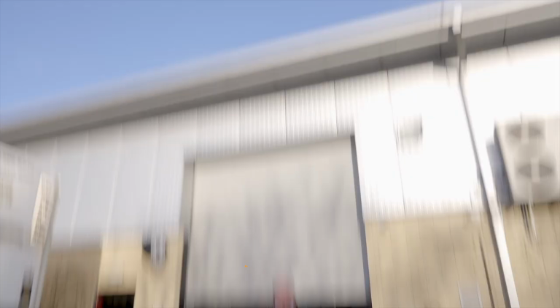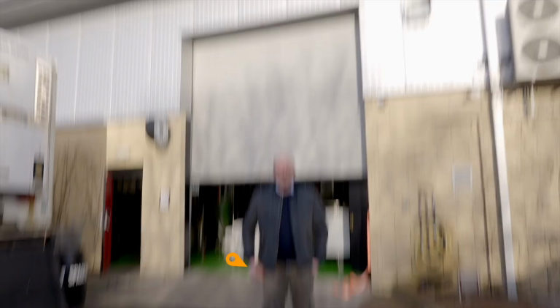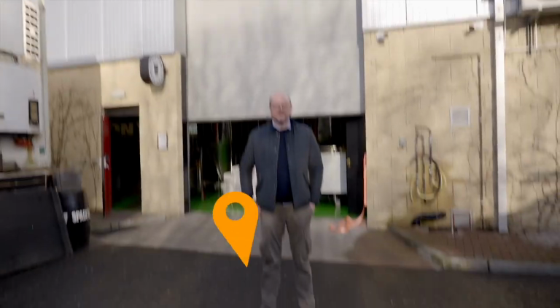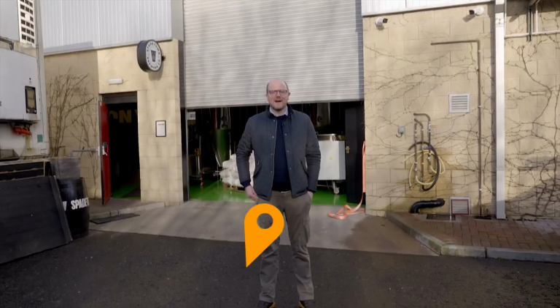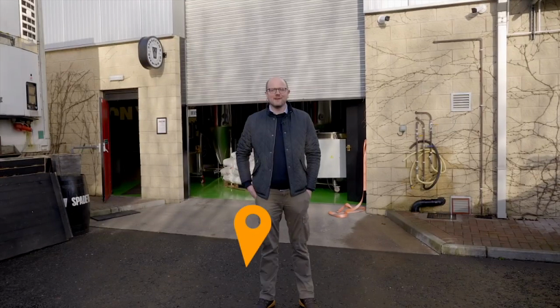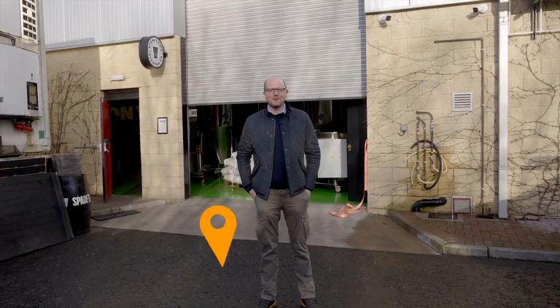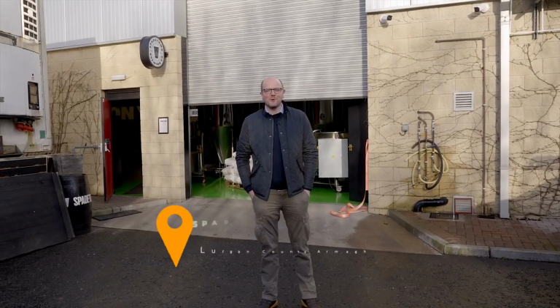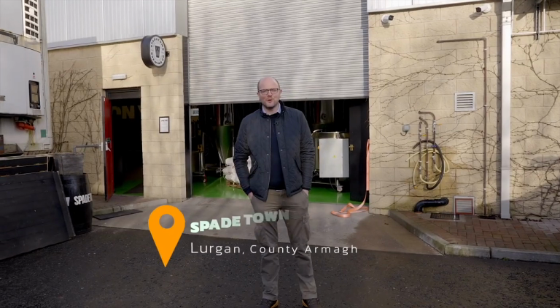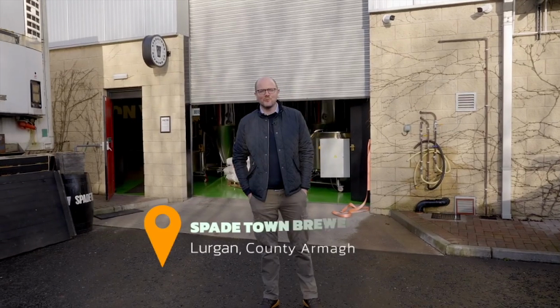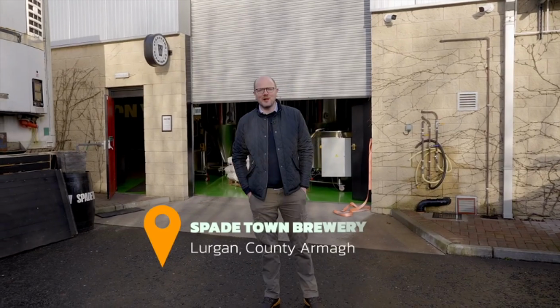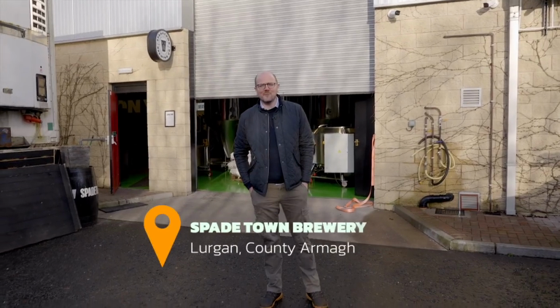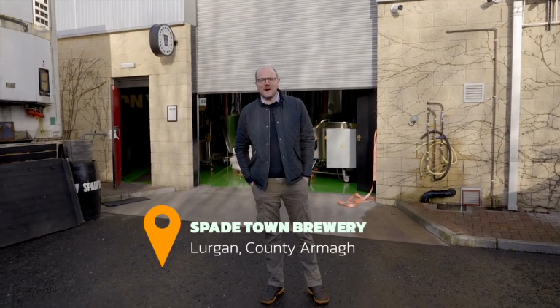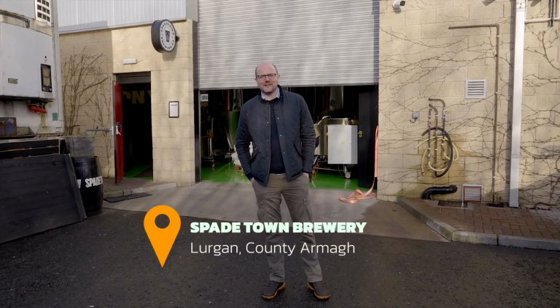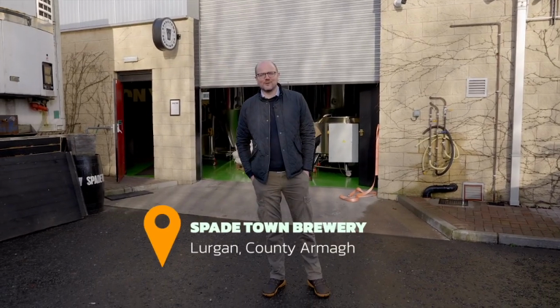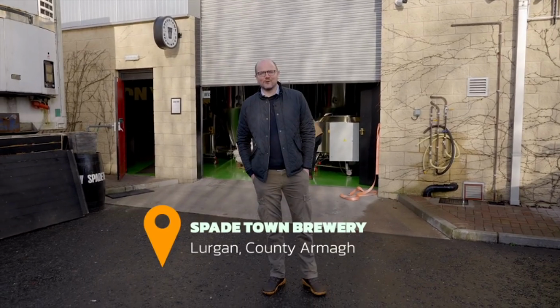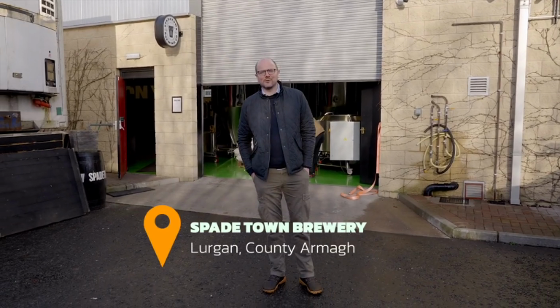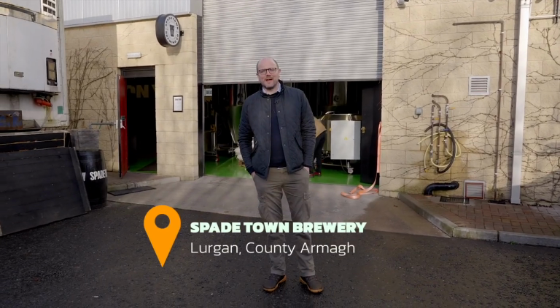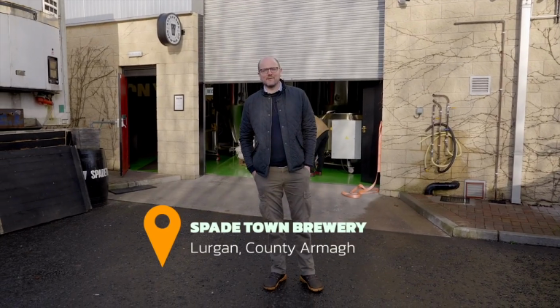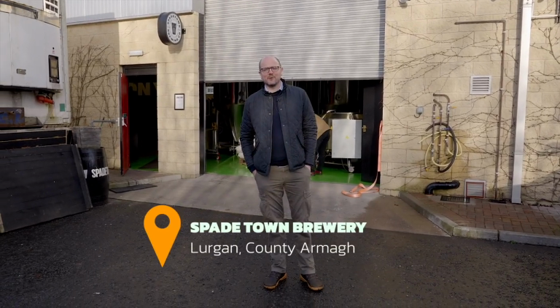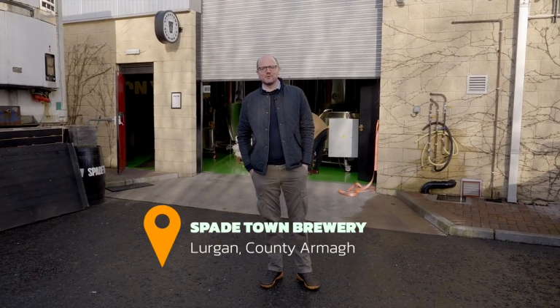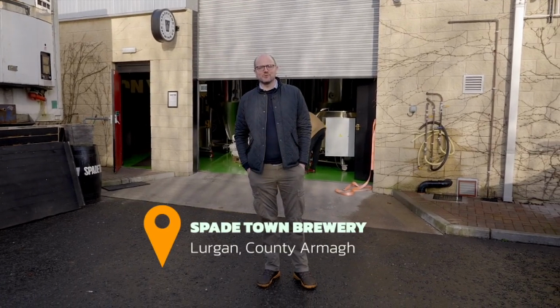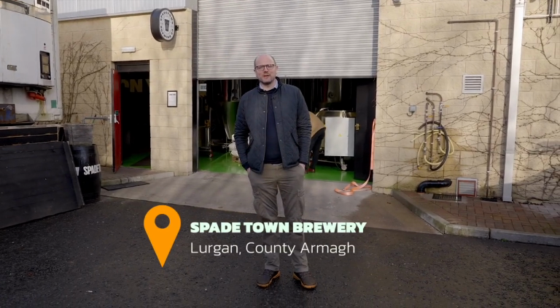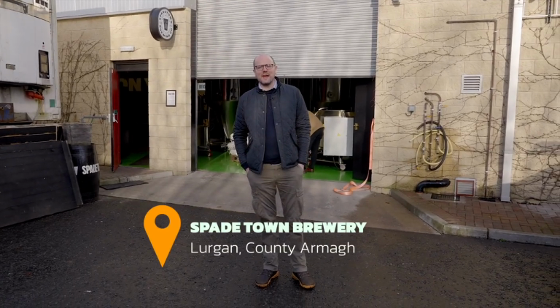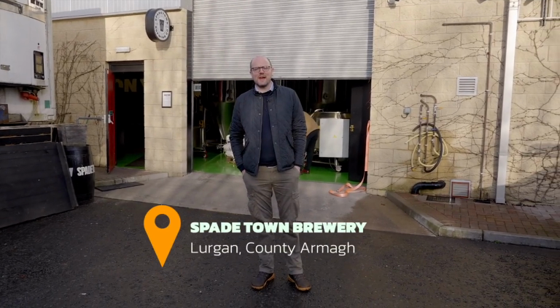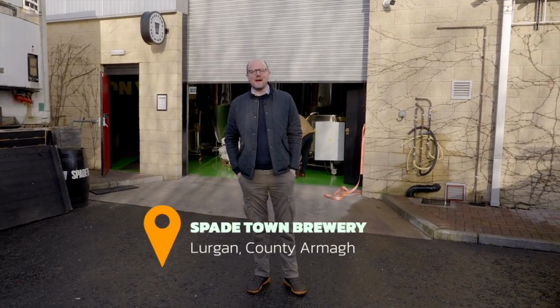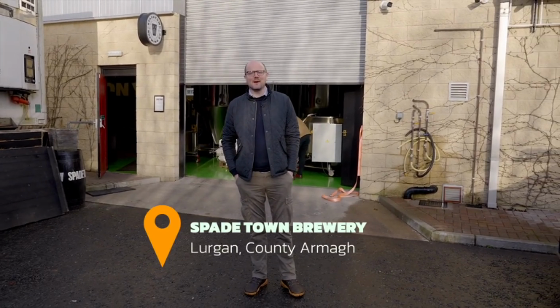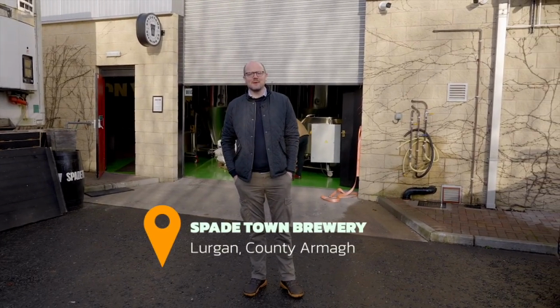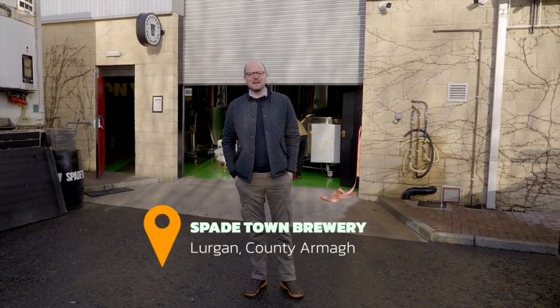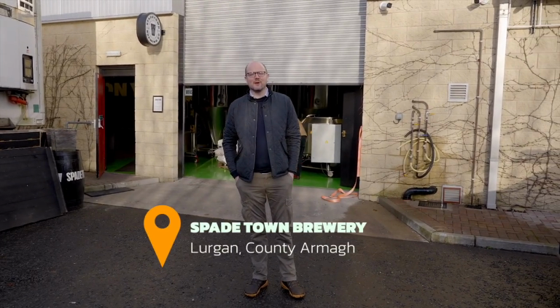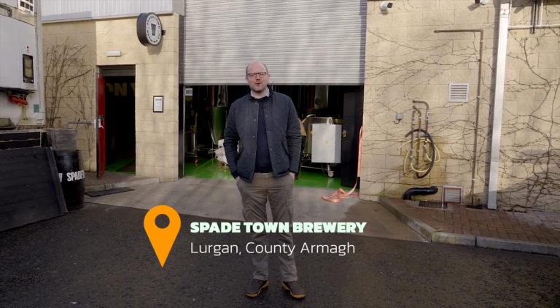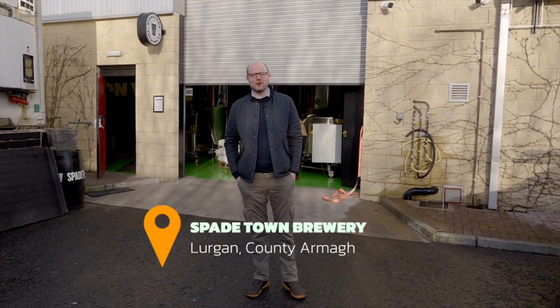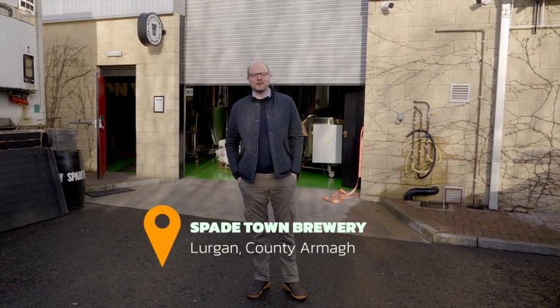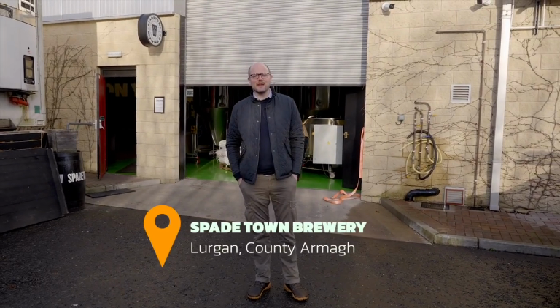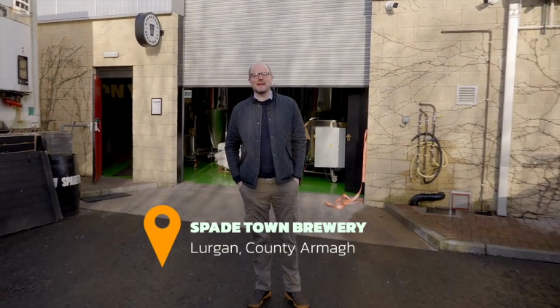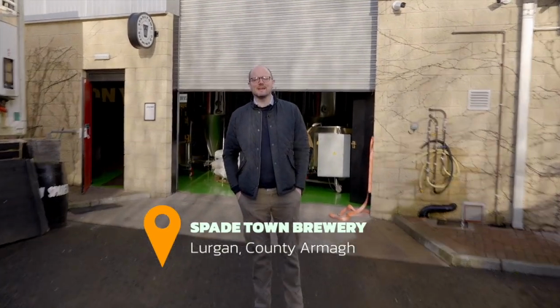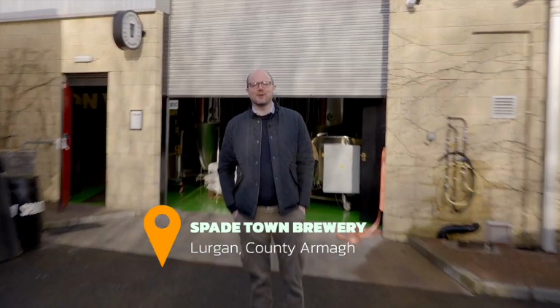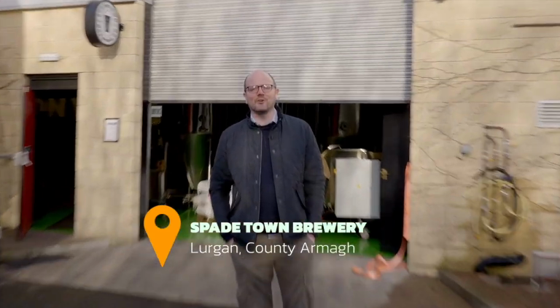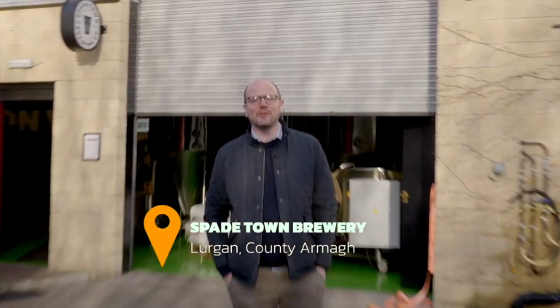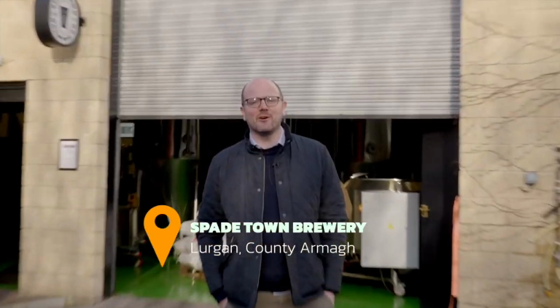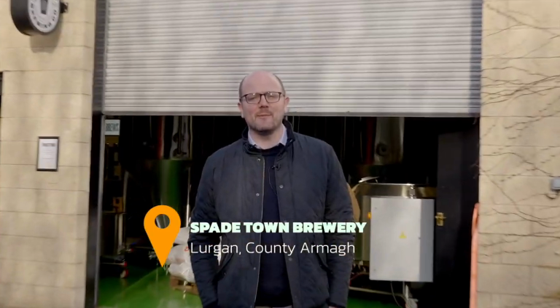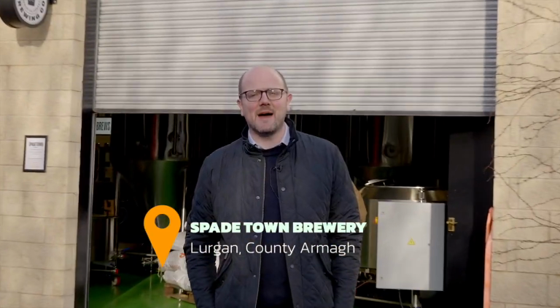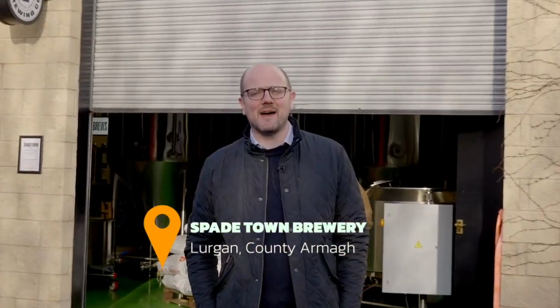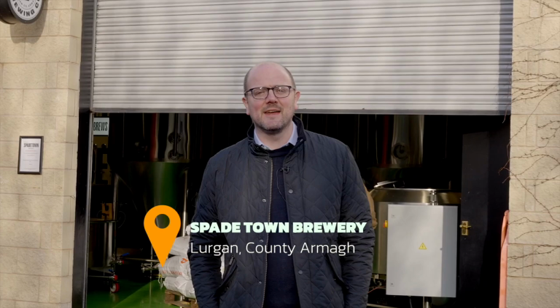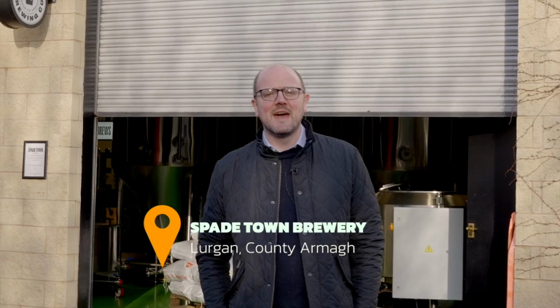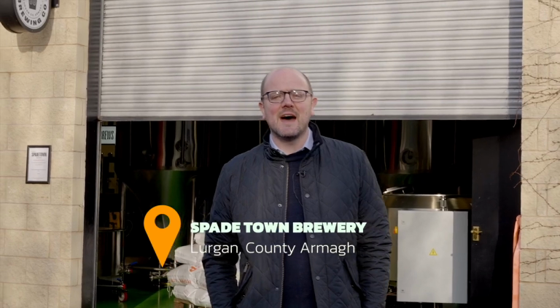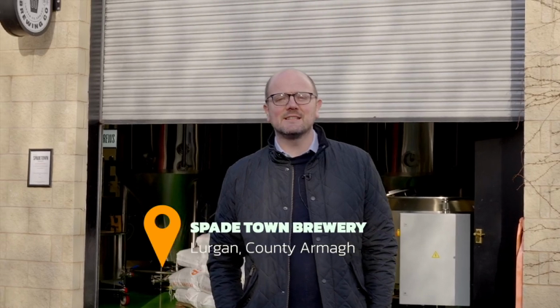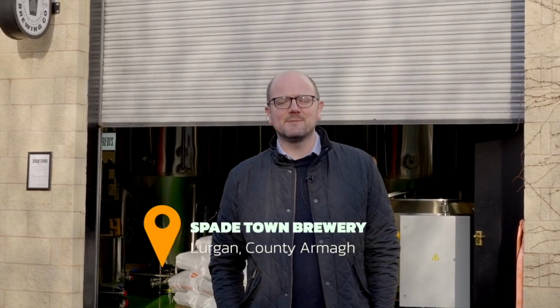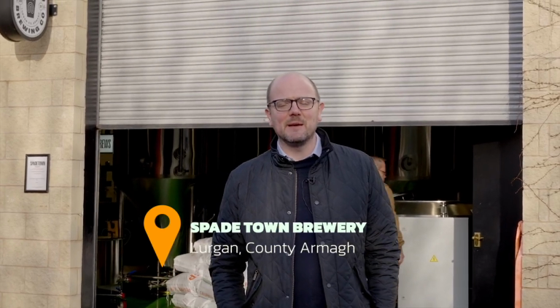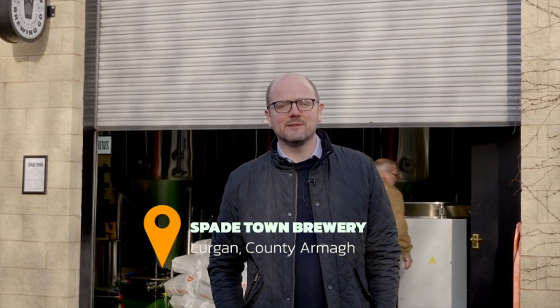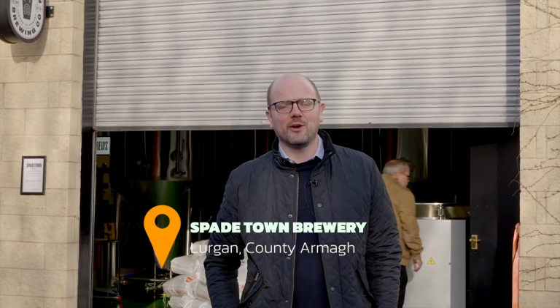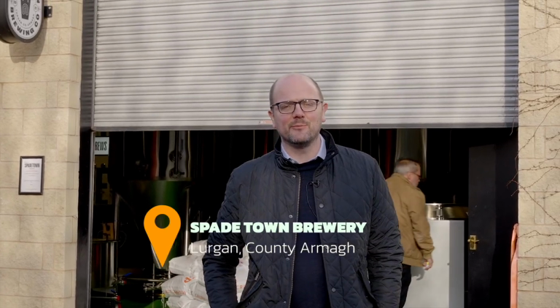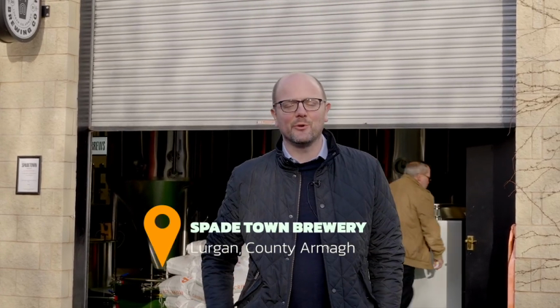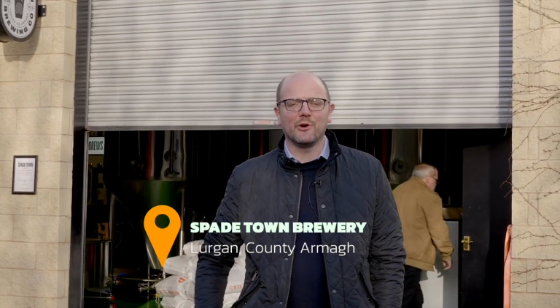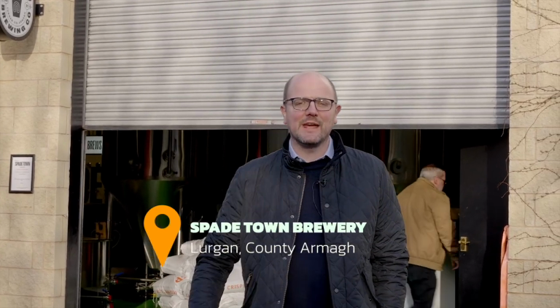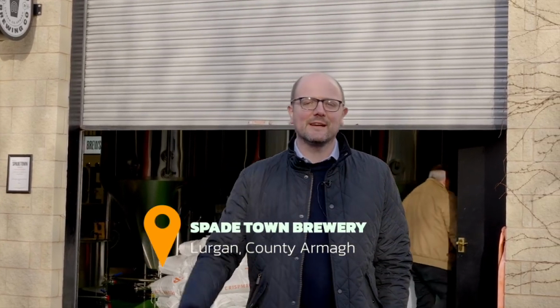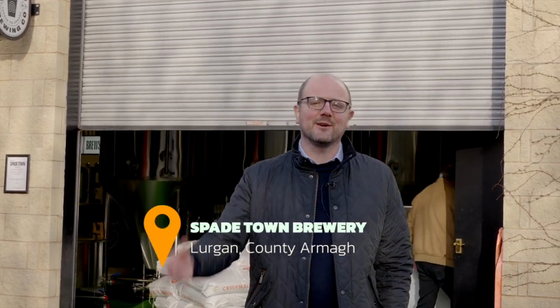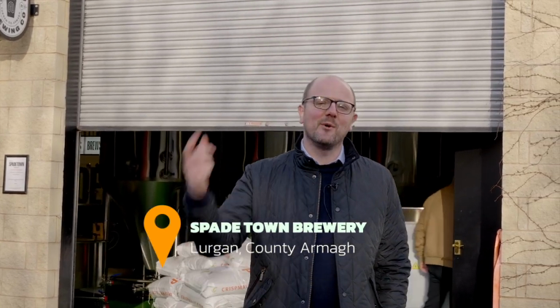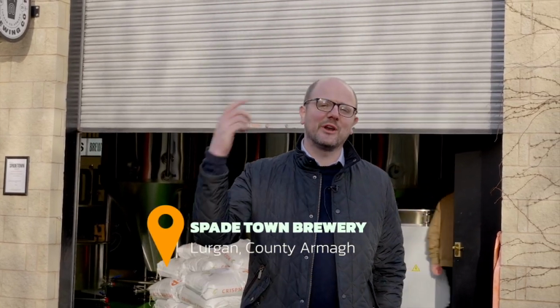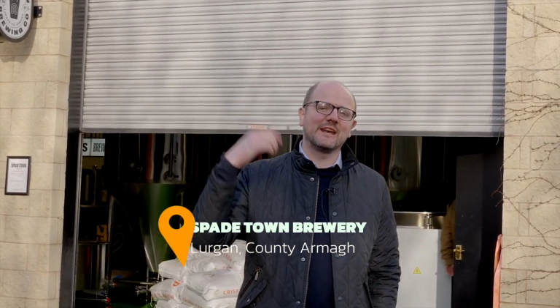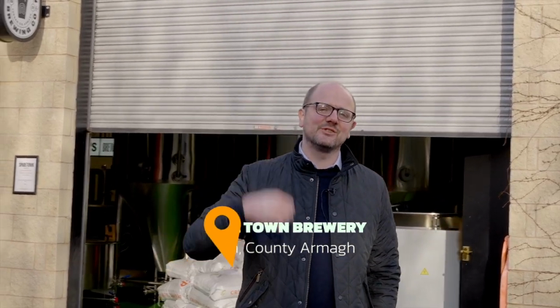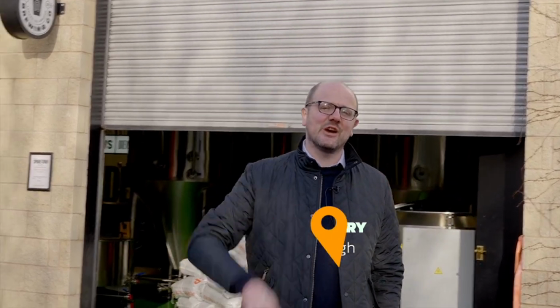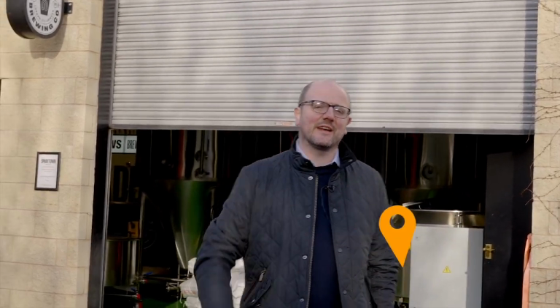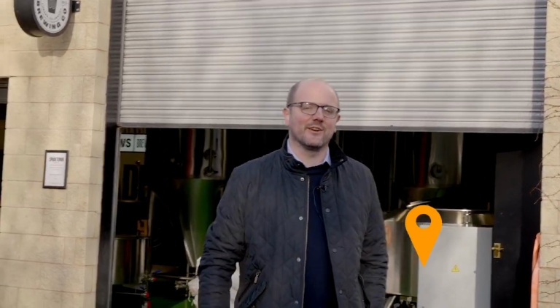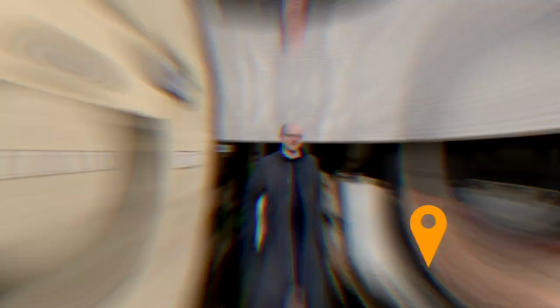Hi everyone, welcome back to Get A Breach. So today I'm in Lurgan in County Armagh at Spadetown Brewery. Come on in and check it out.